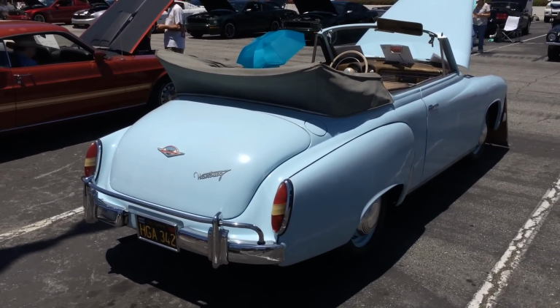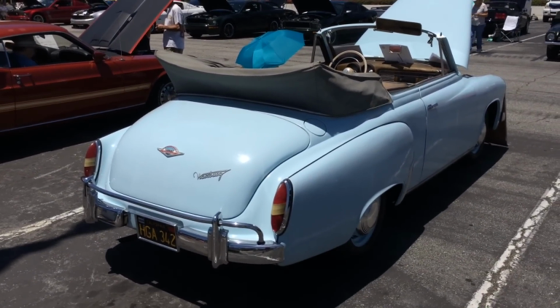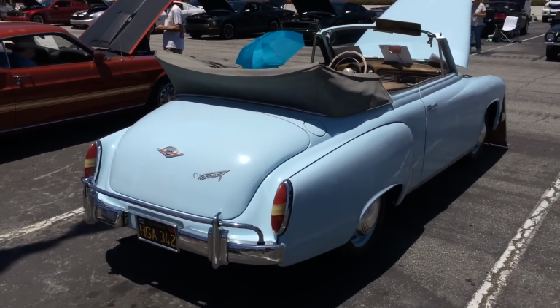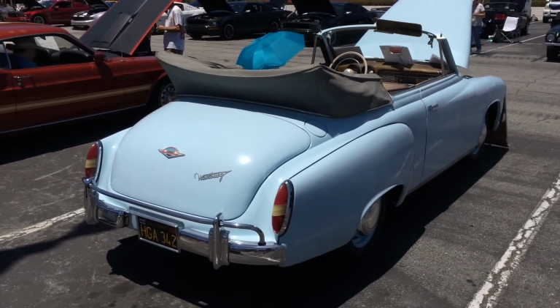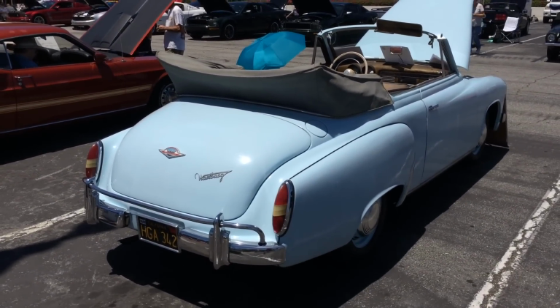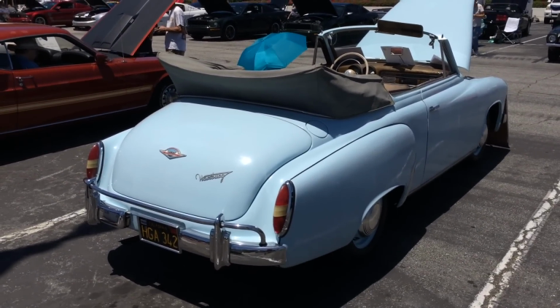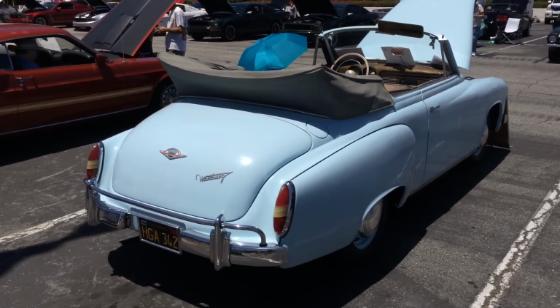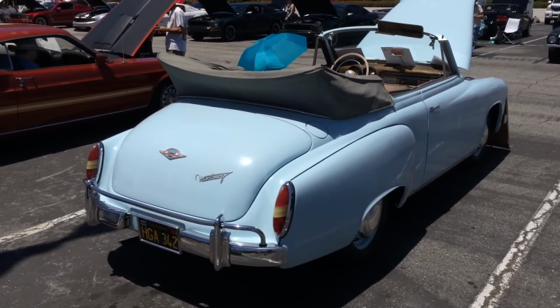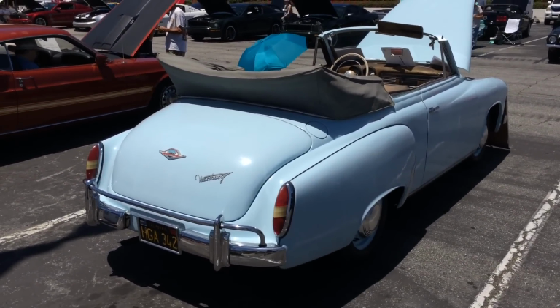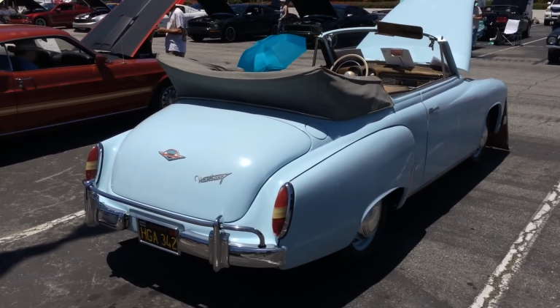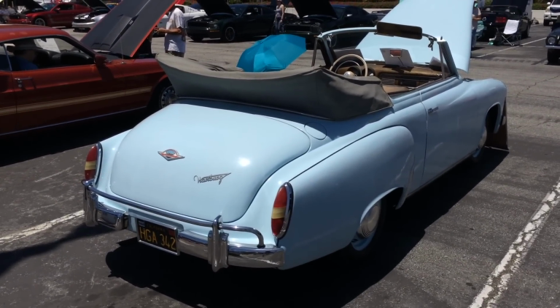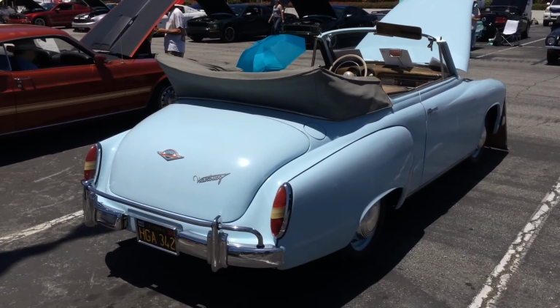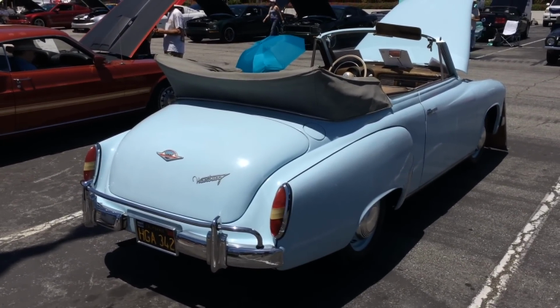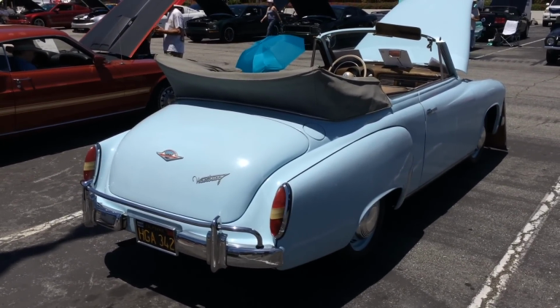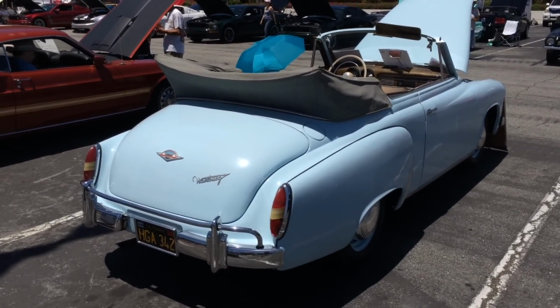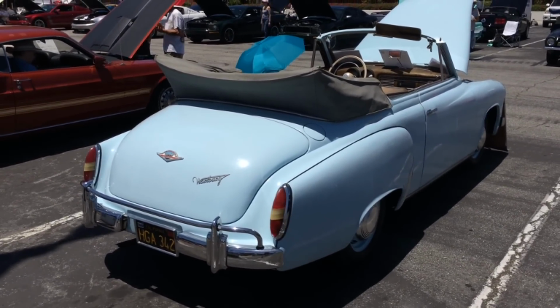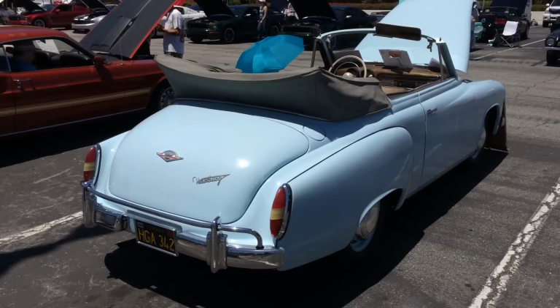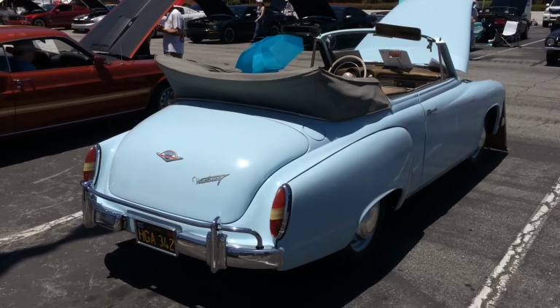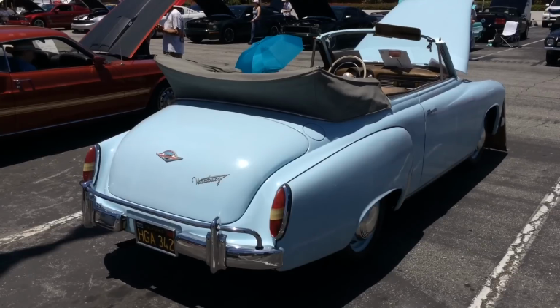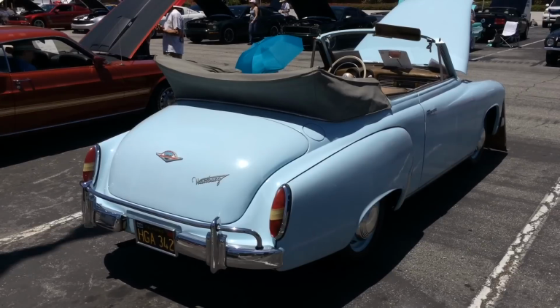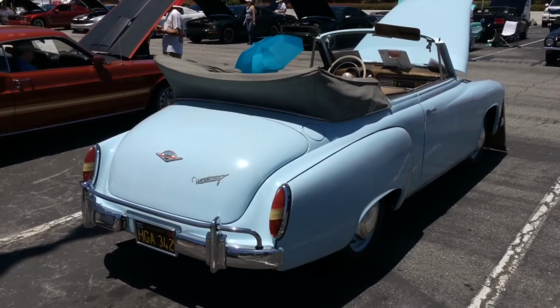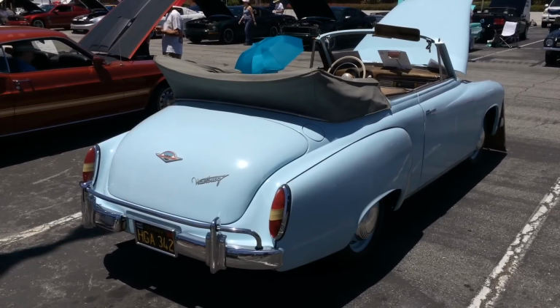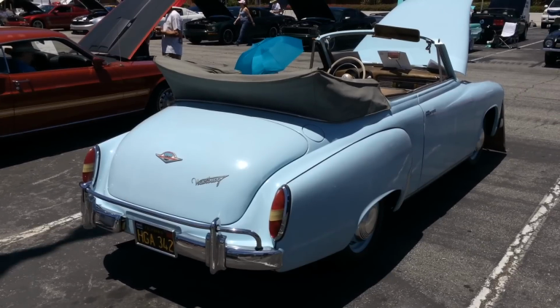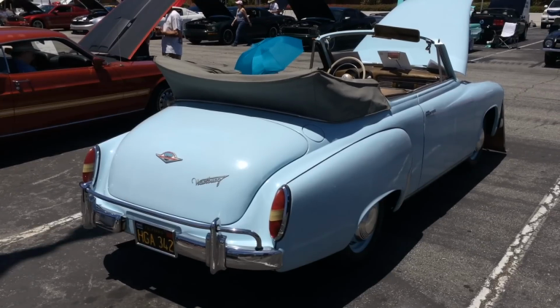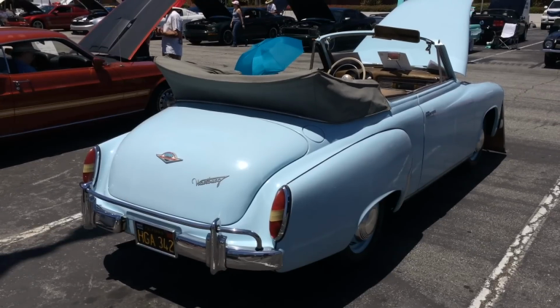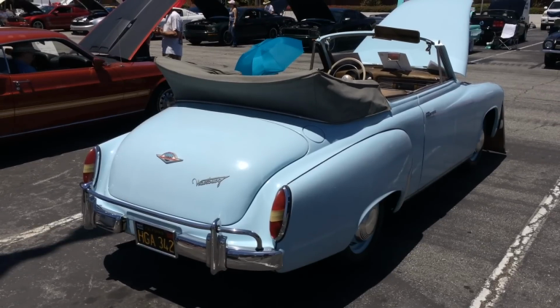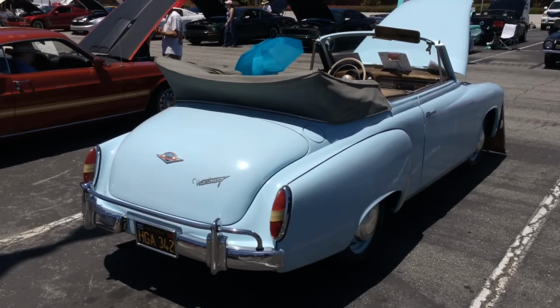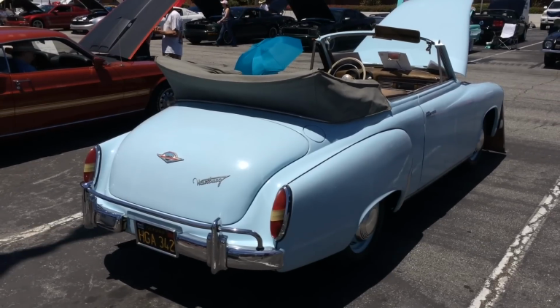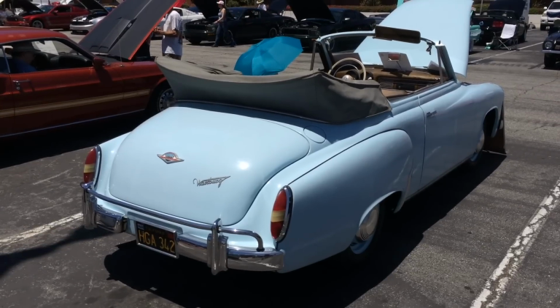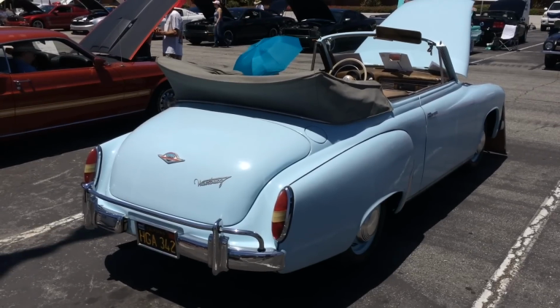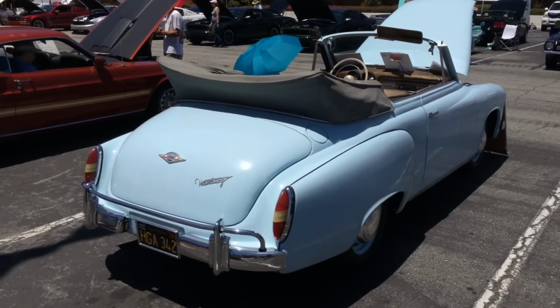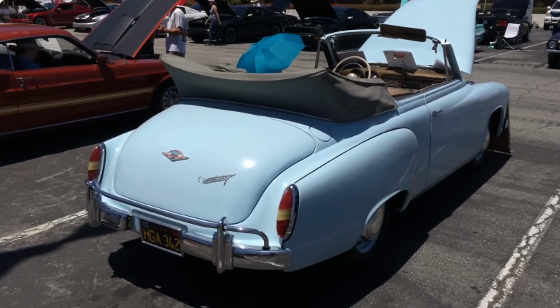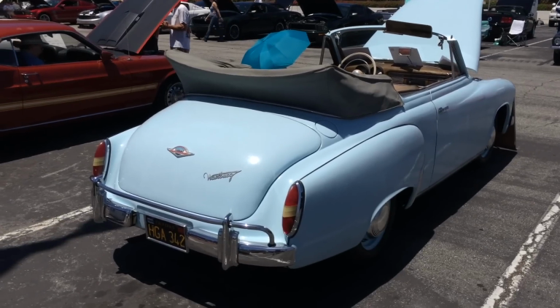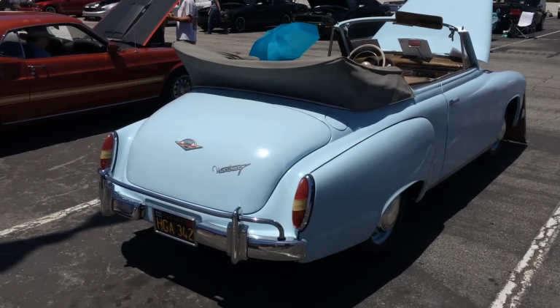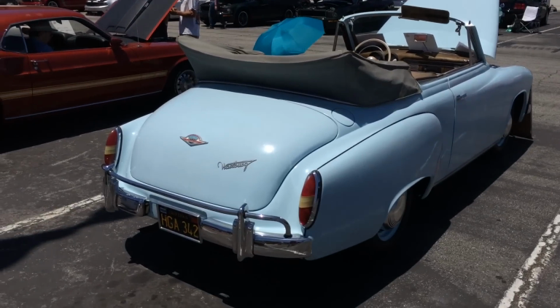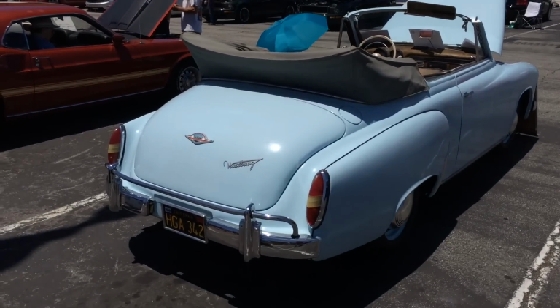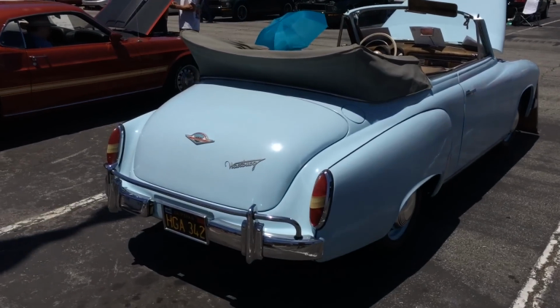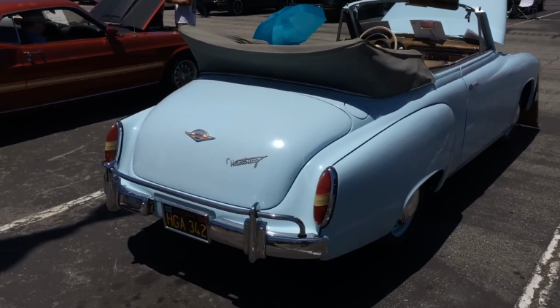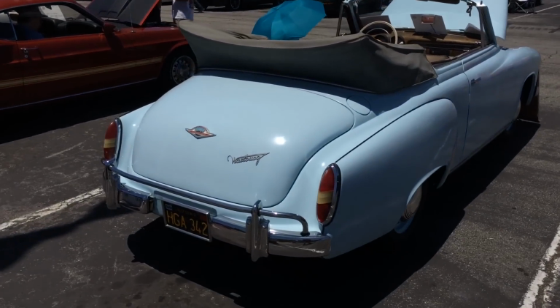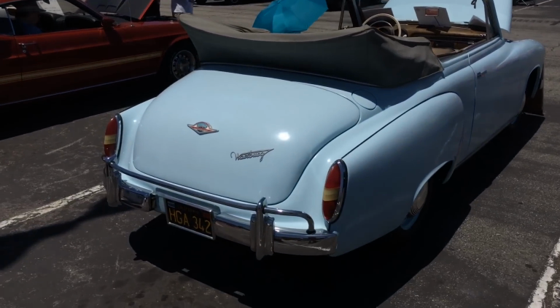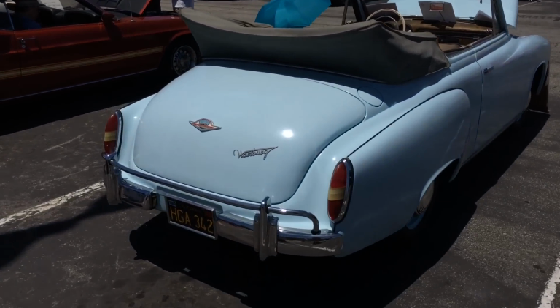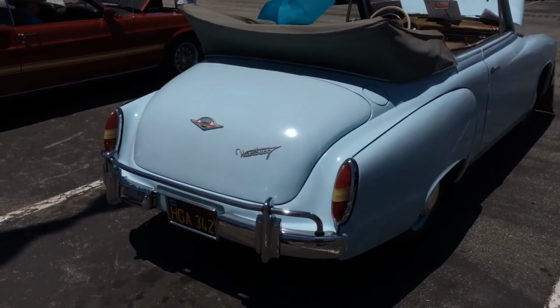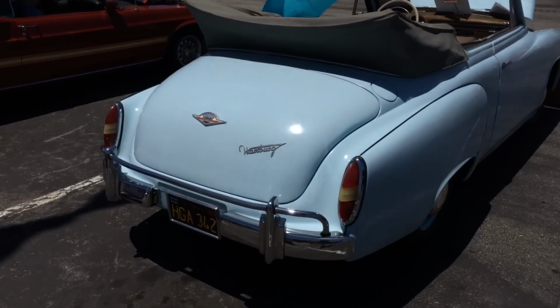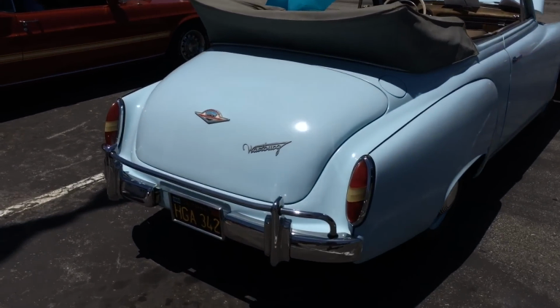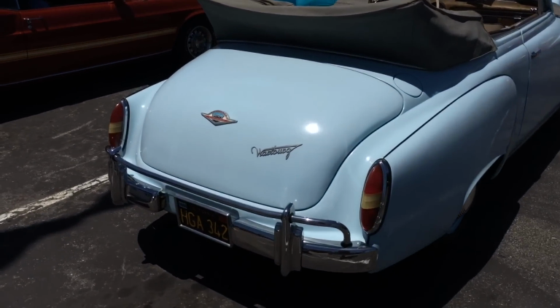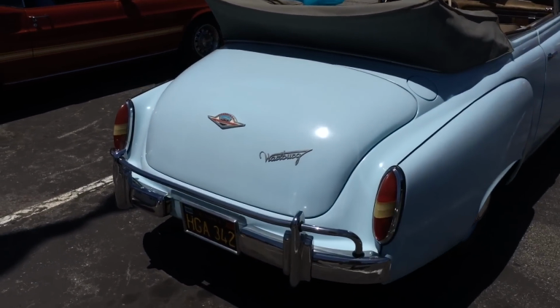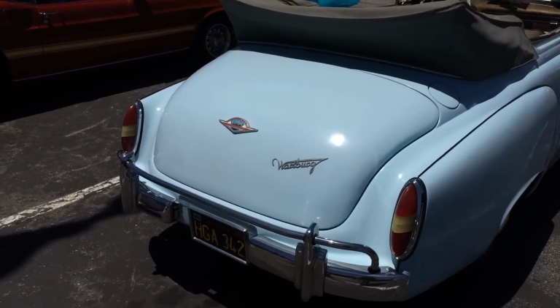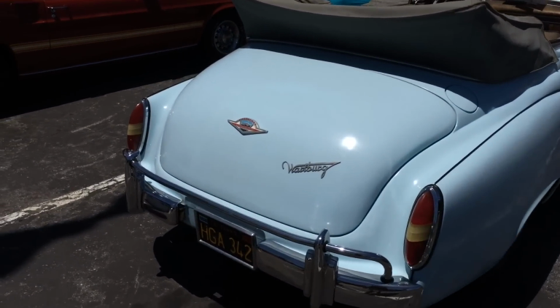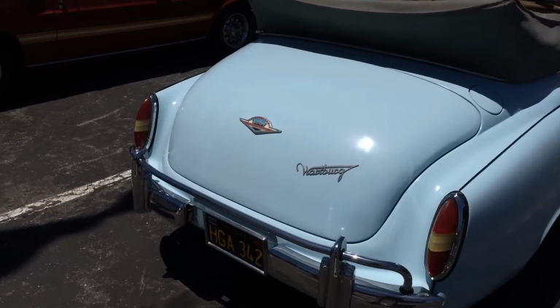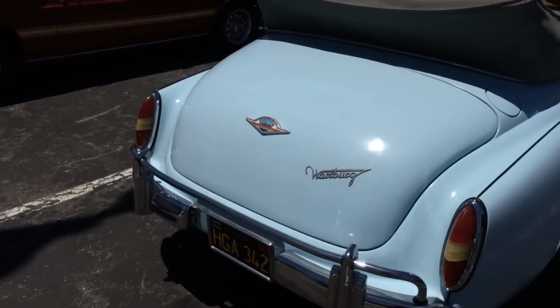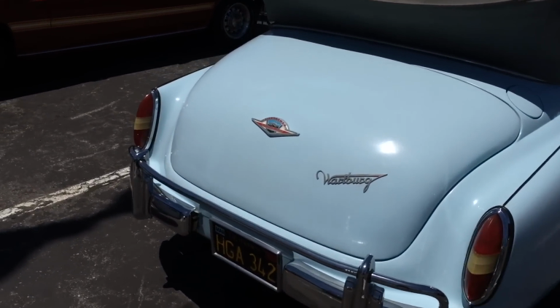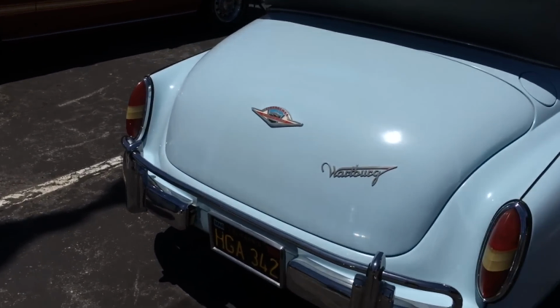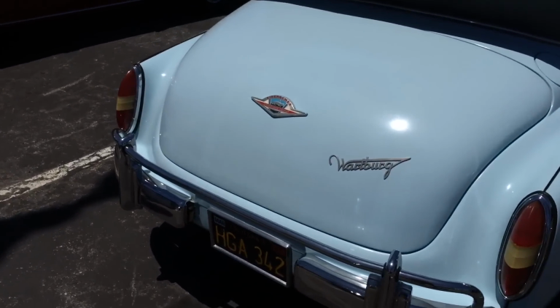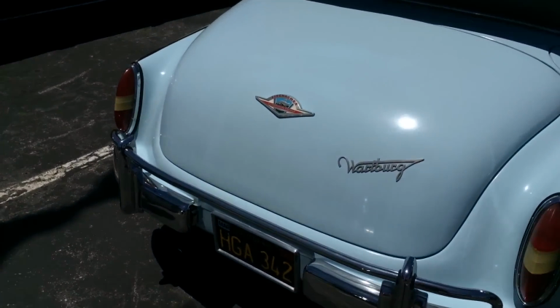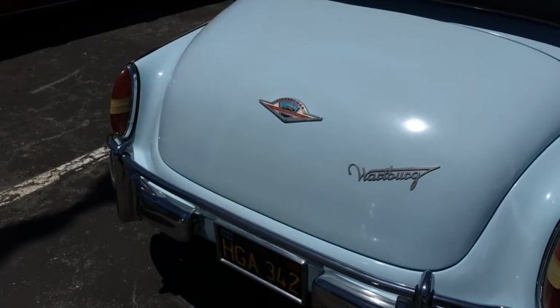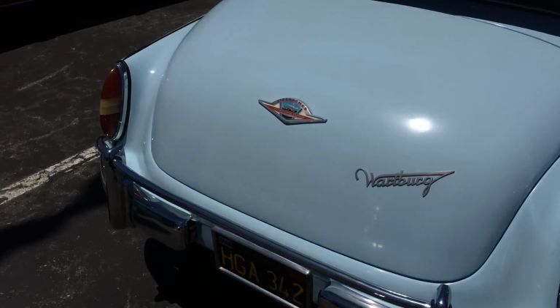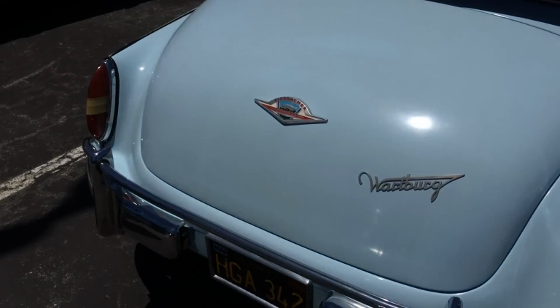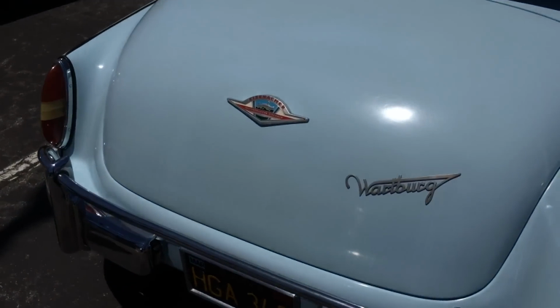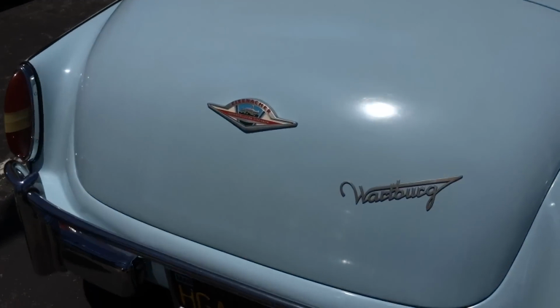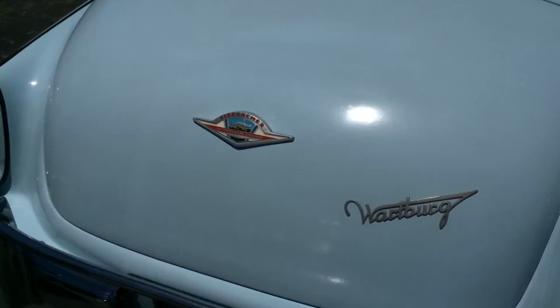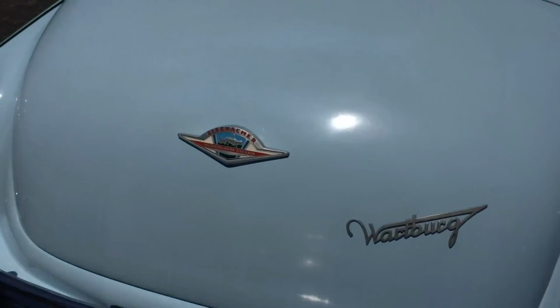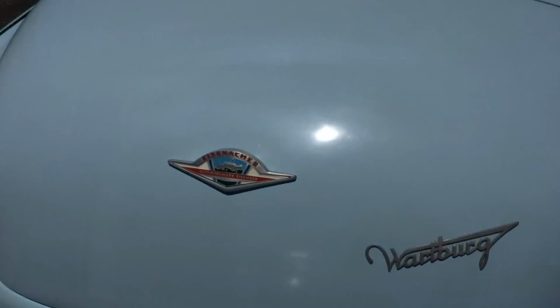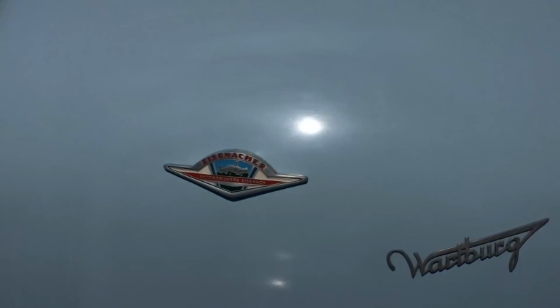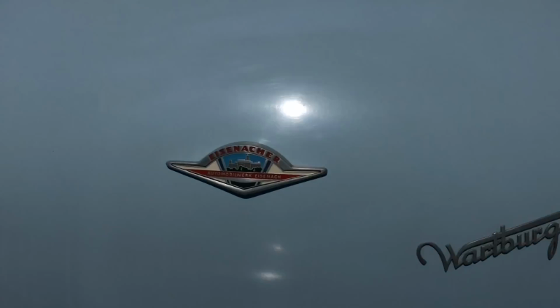Super rare. This is one of the rarest cars you'll find out there. I was happy to find it at the car show. Let's see how my German is.